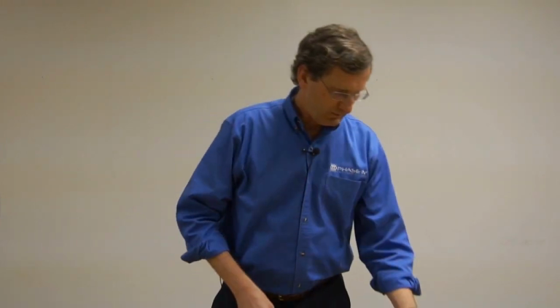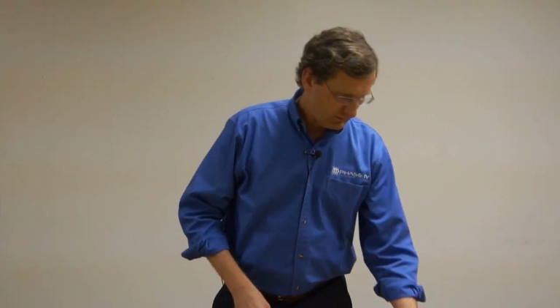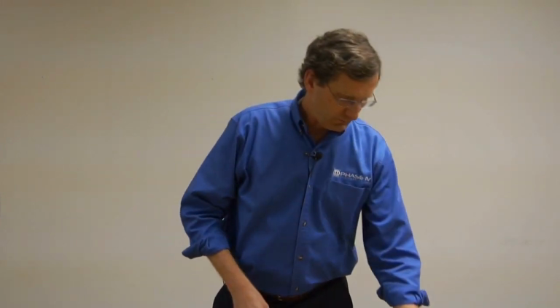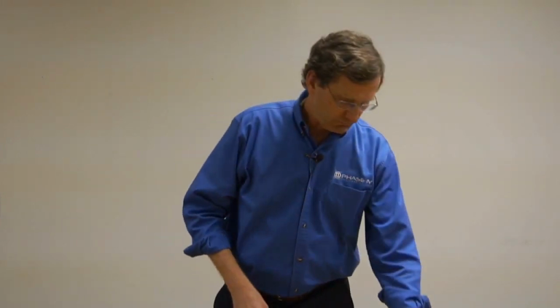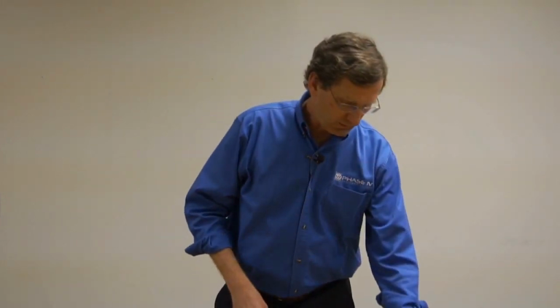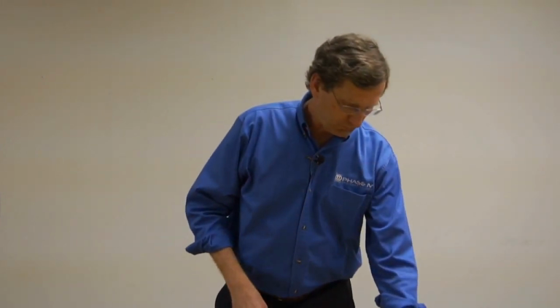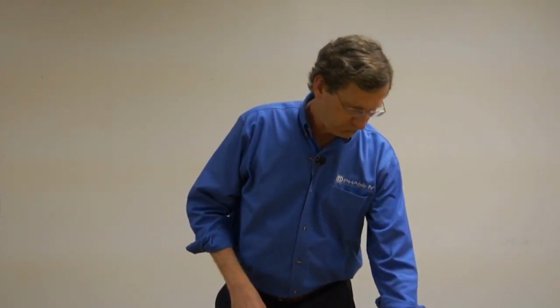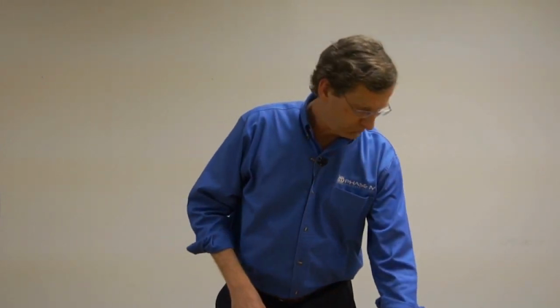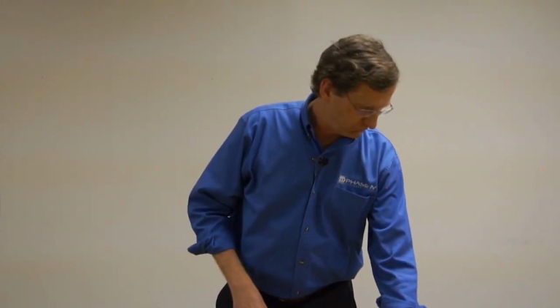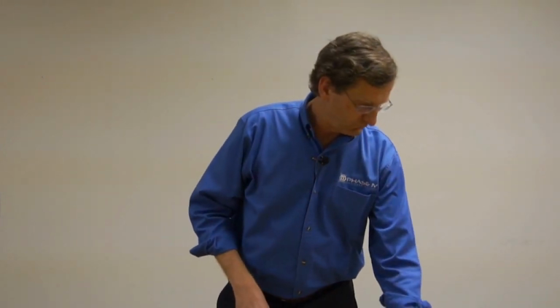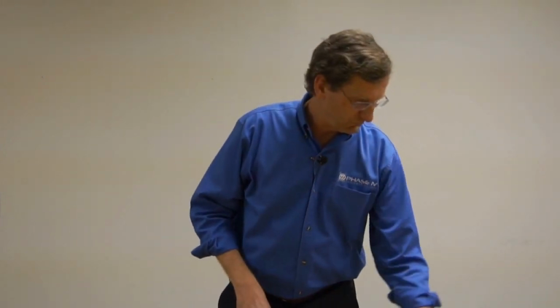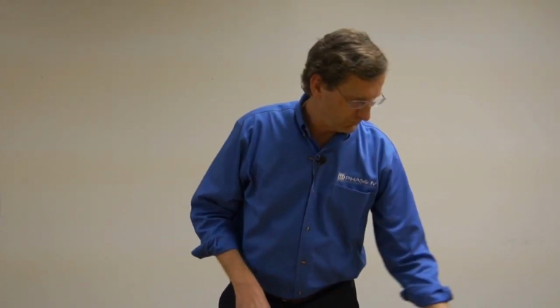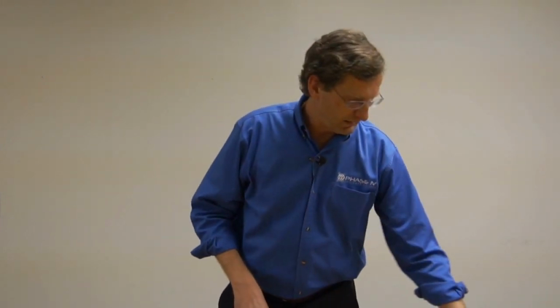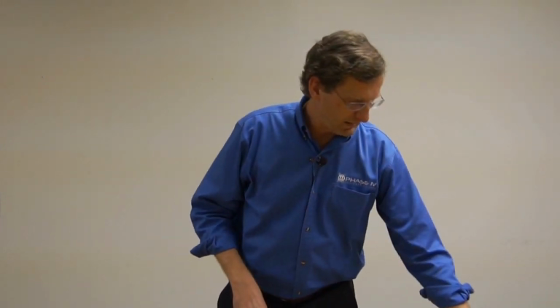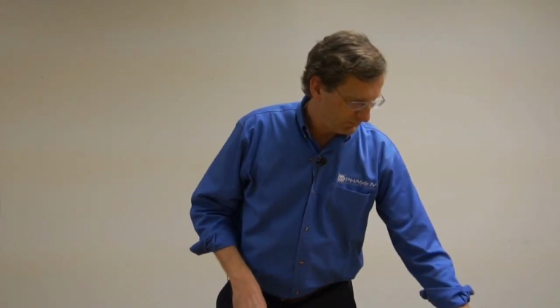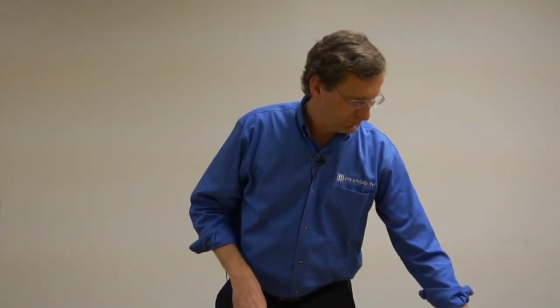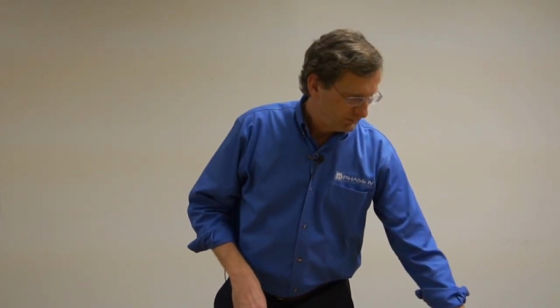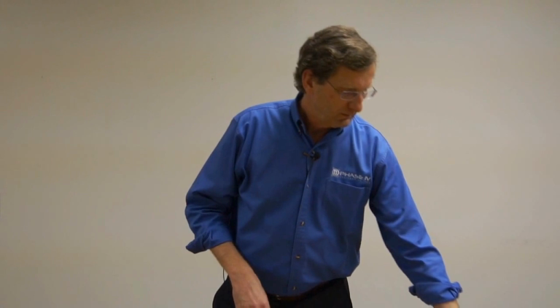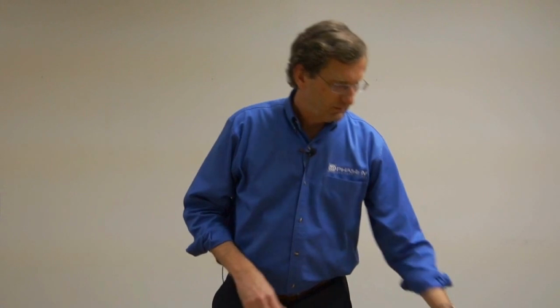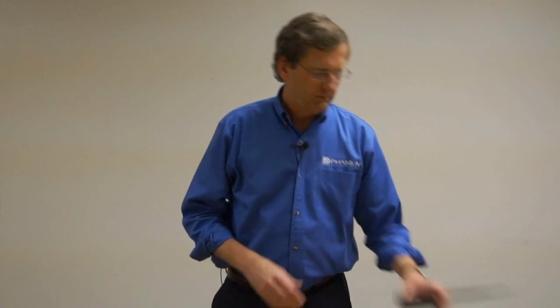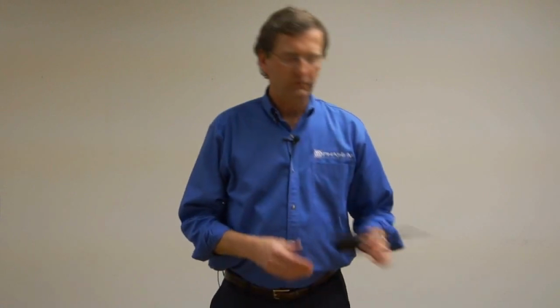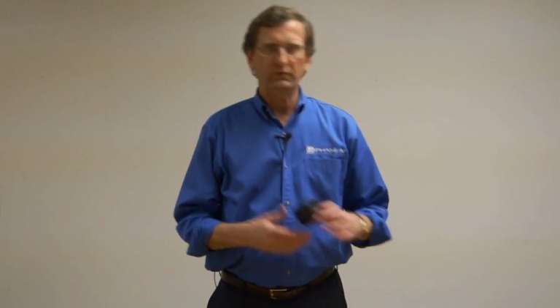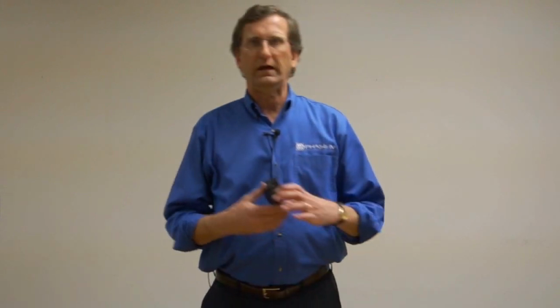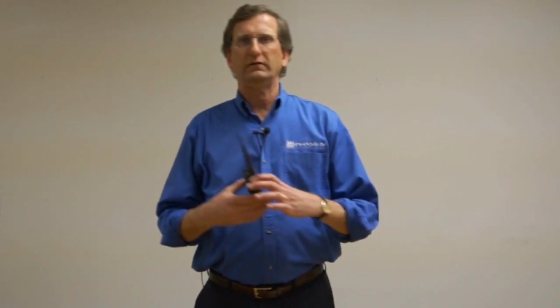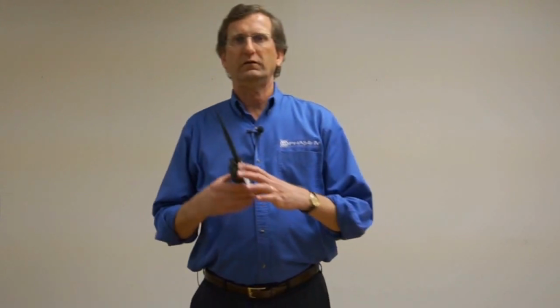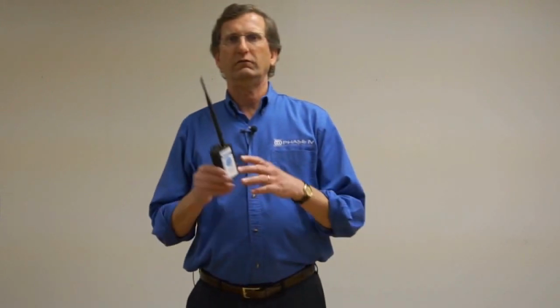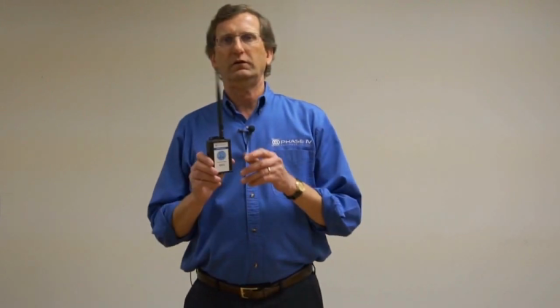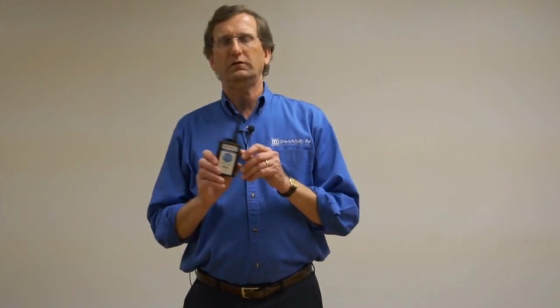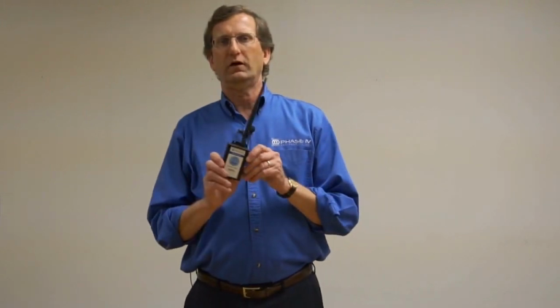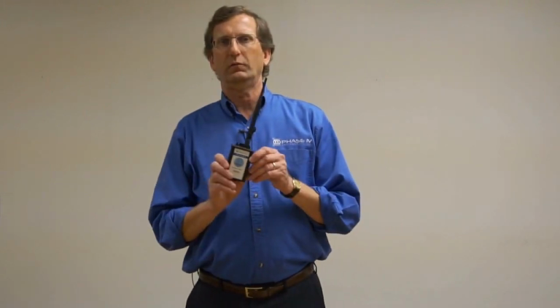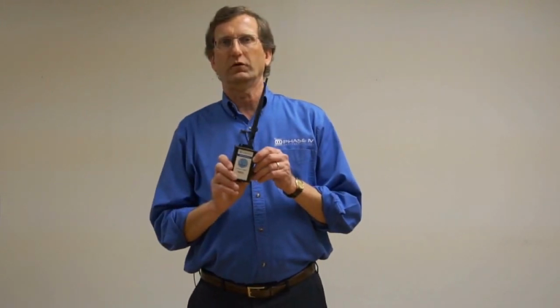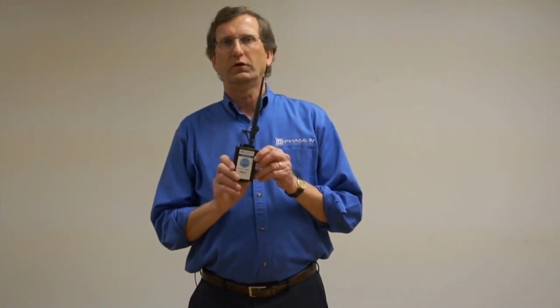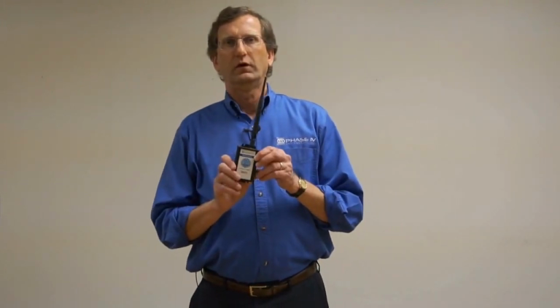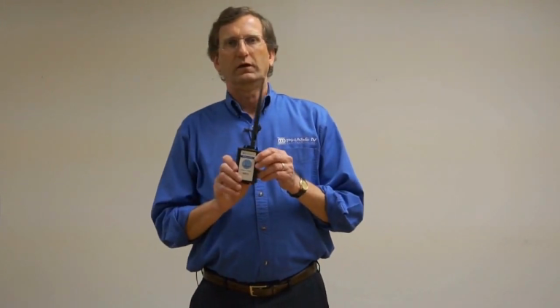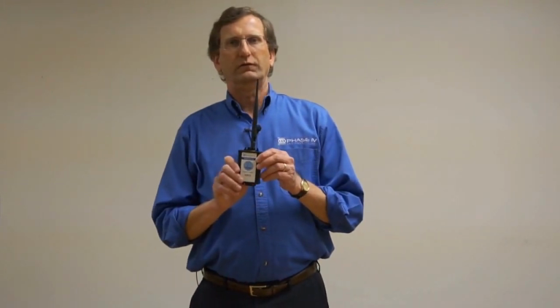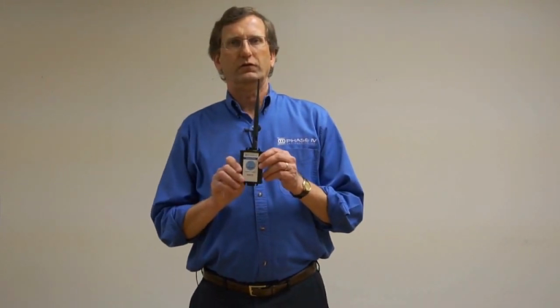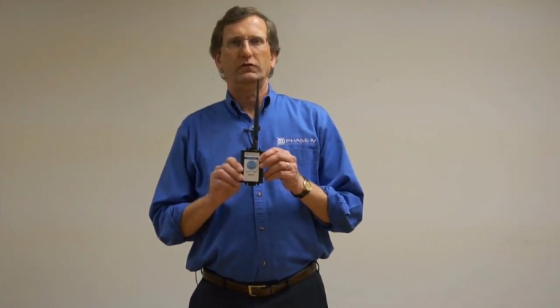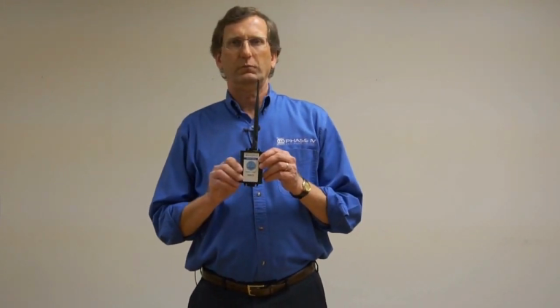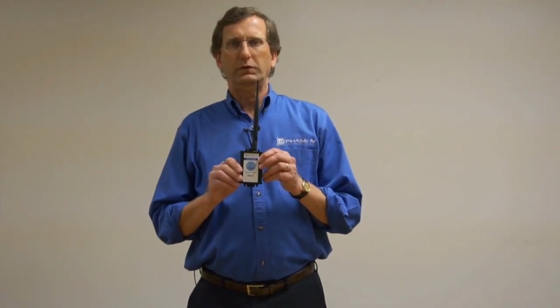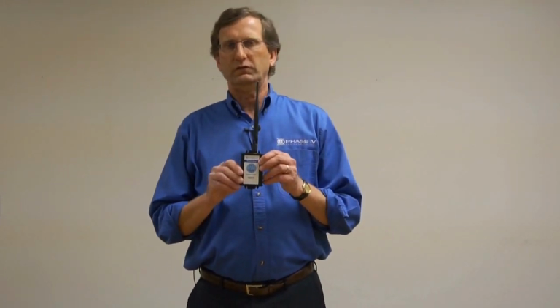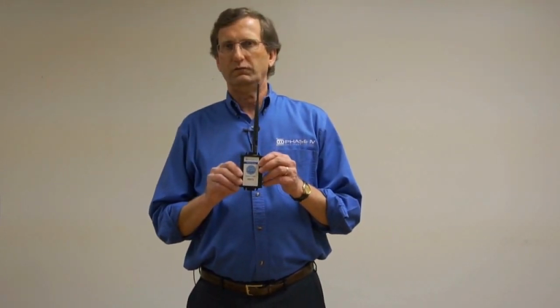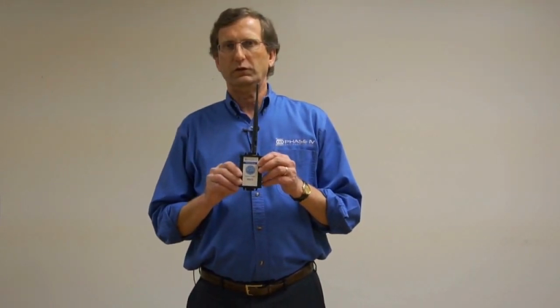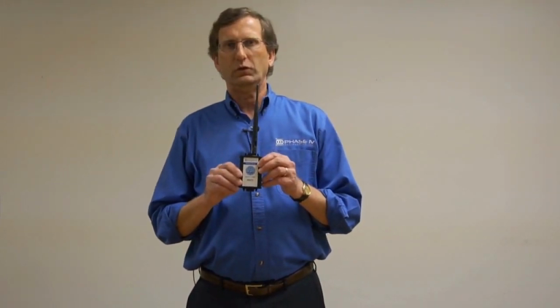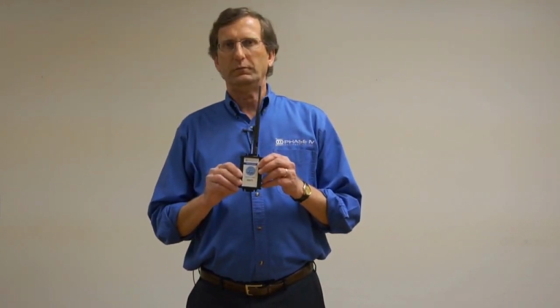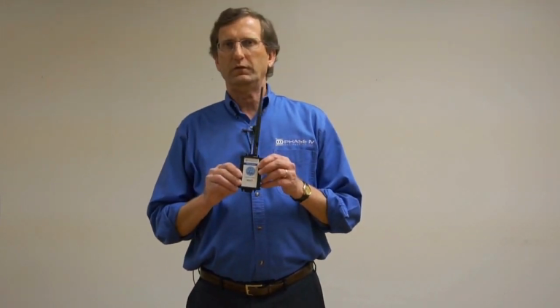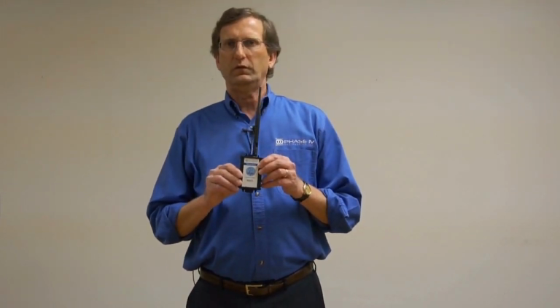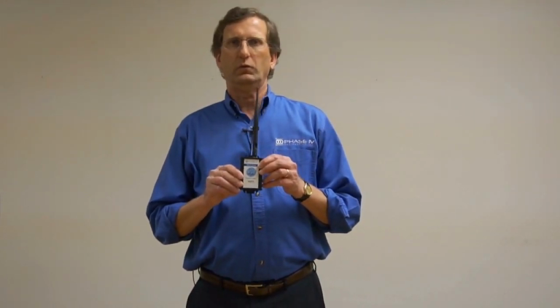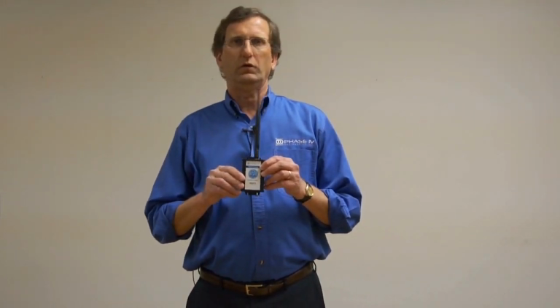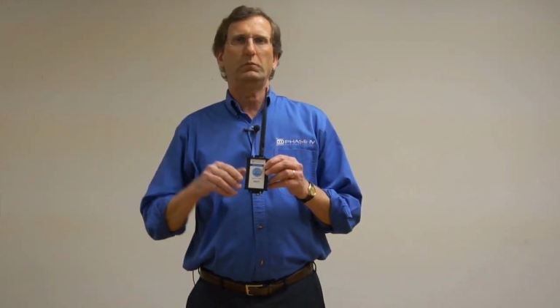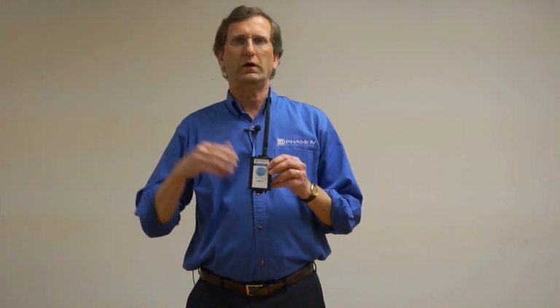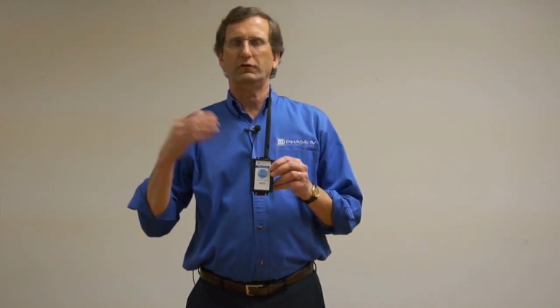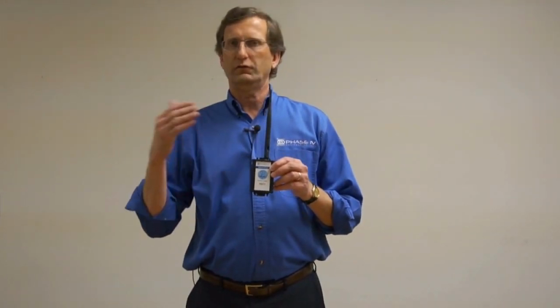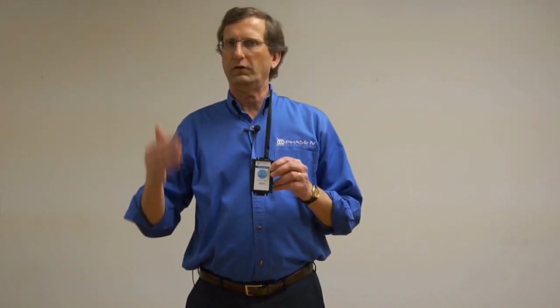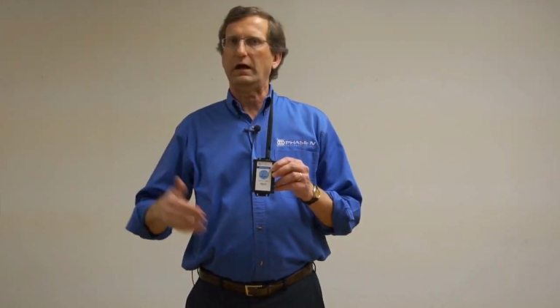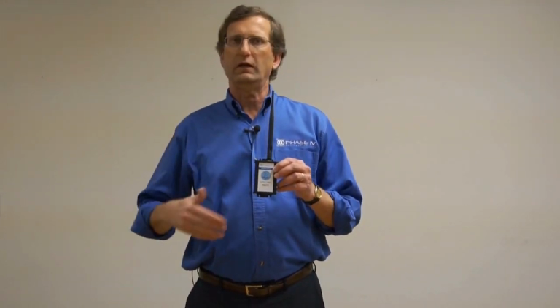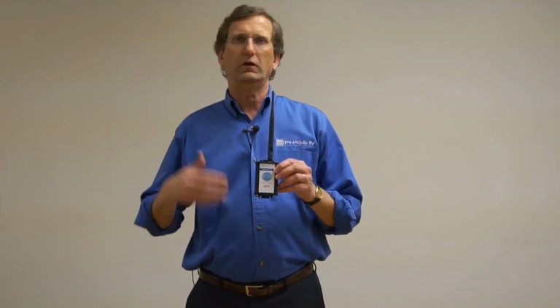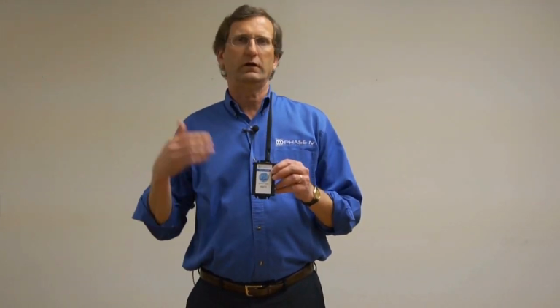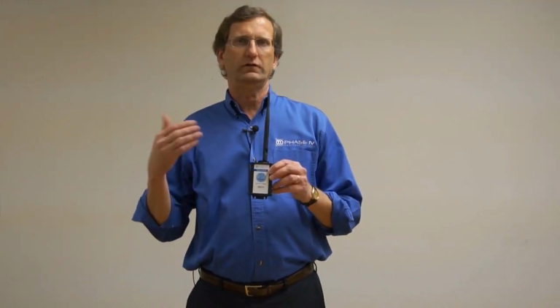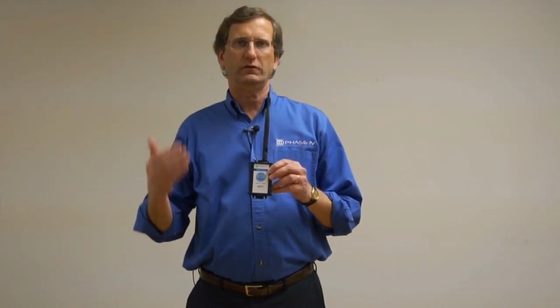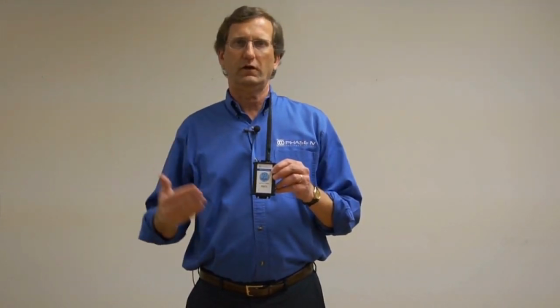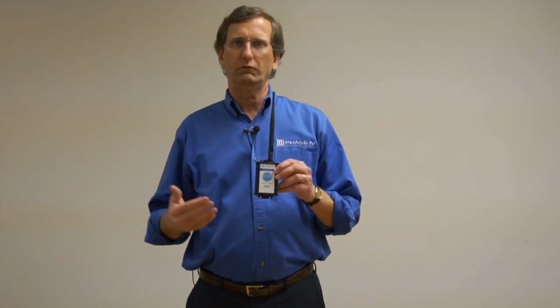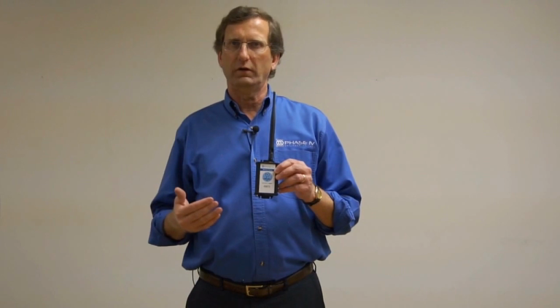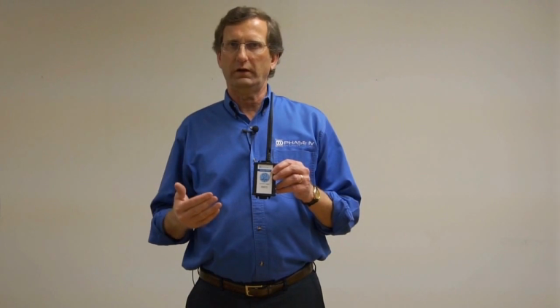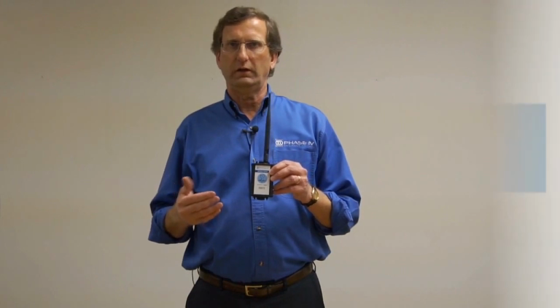Another type of sensor we have is an activity timer, useful if there's some piece of equipment that you want to monitor for how long it's running.